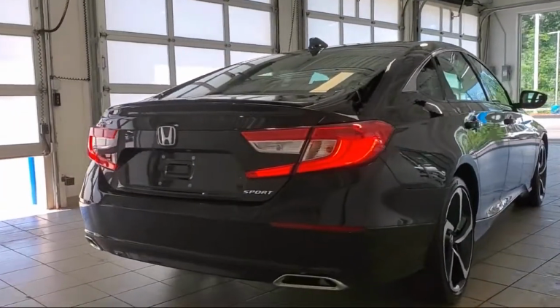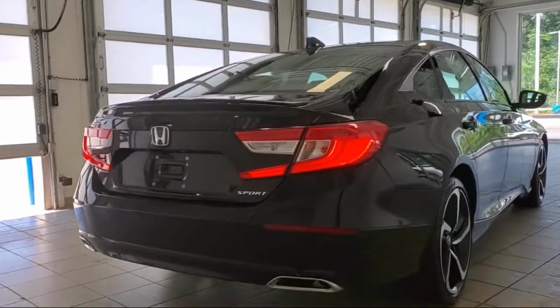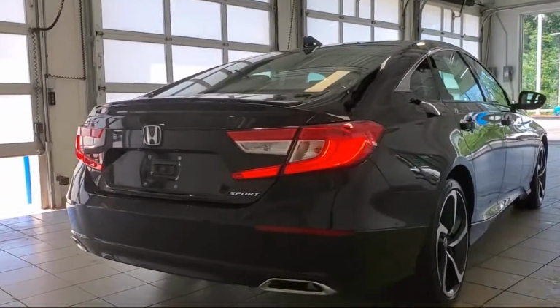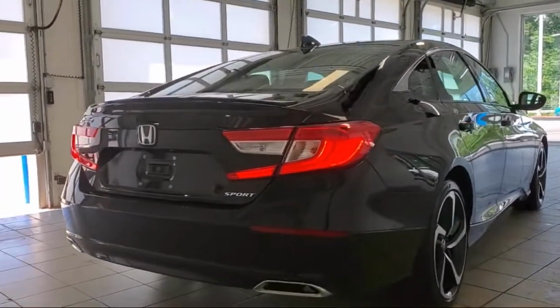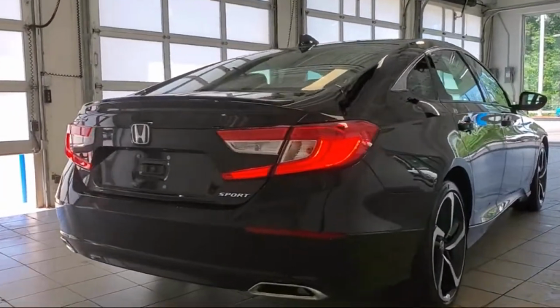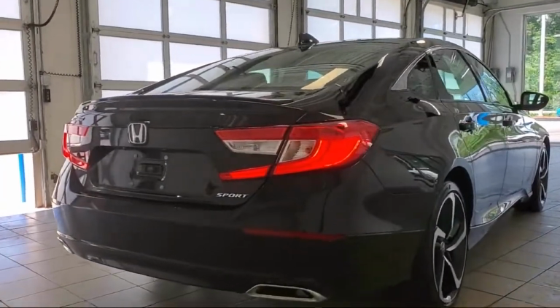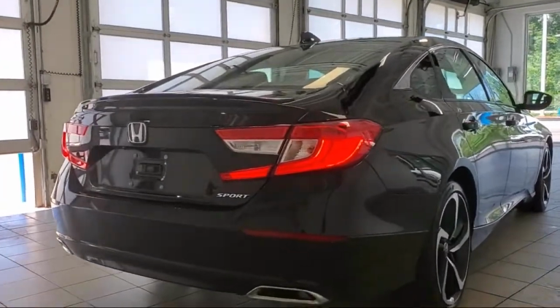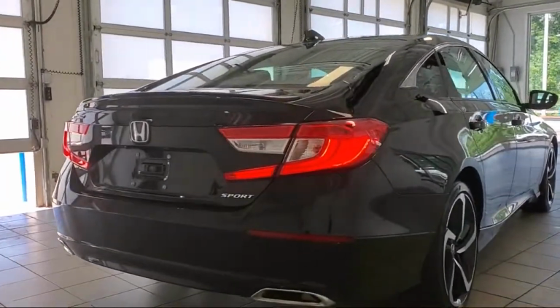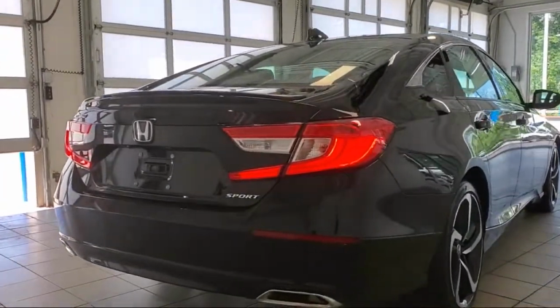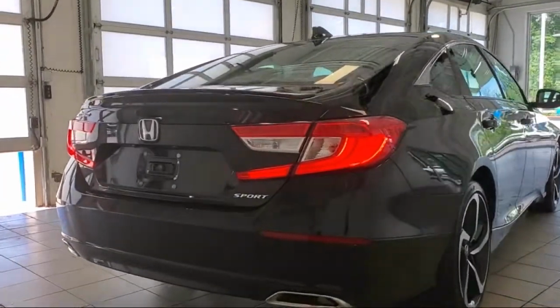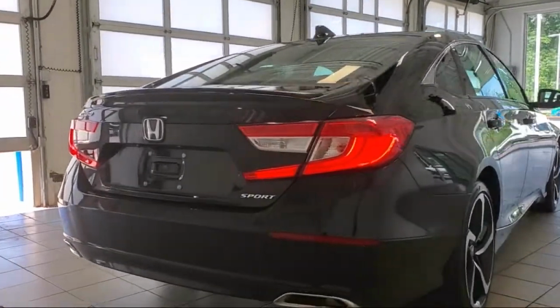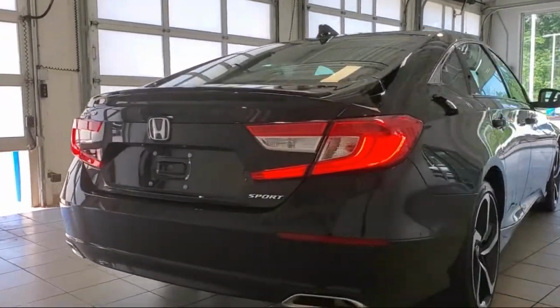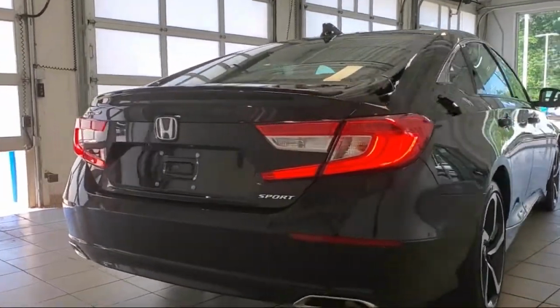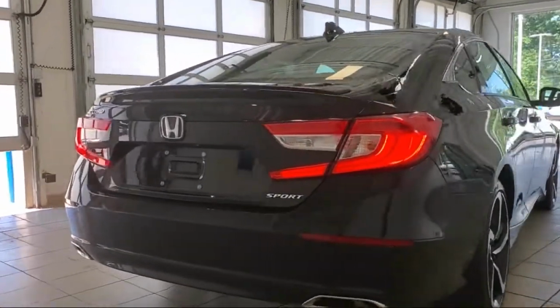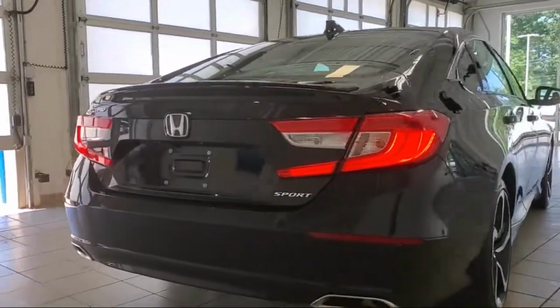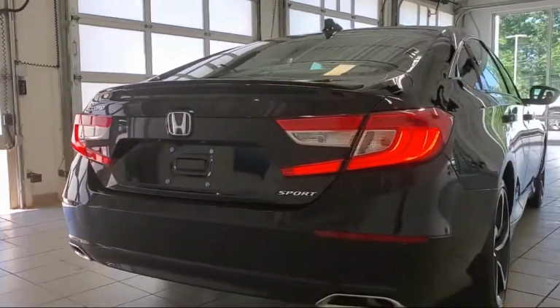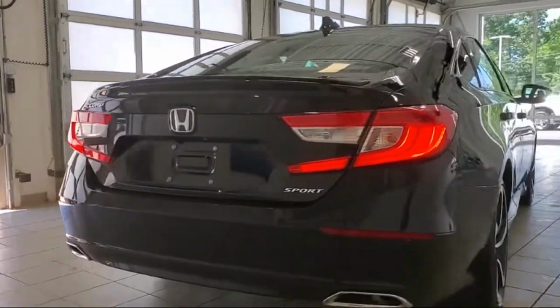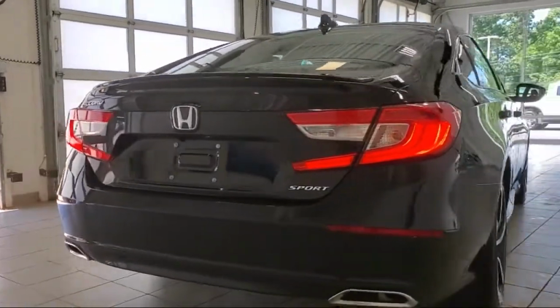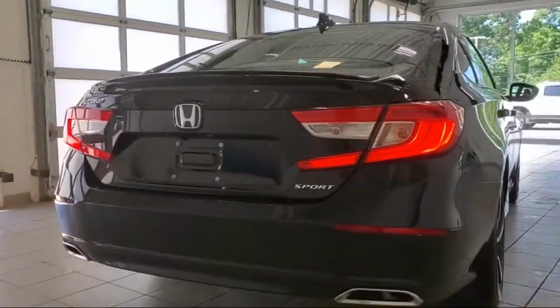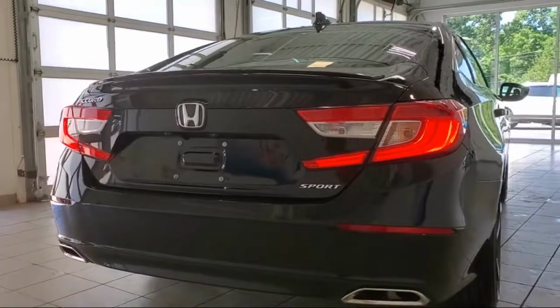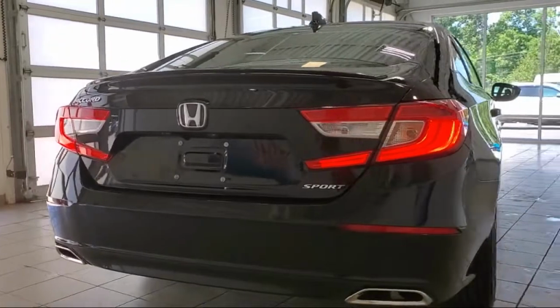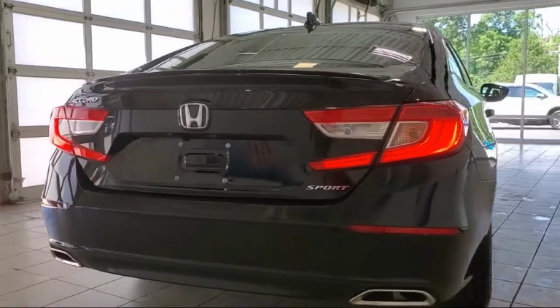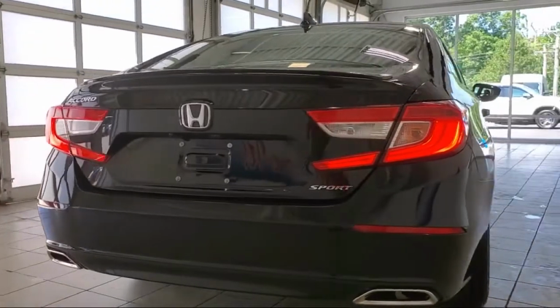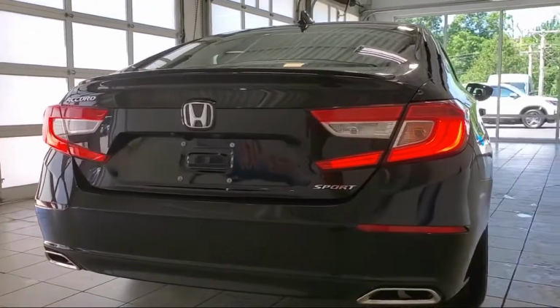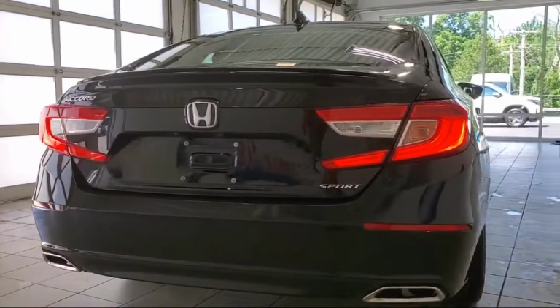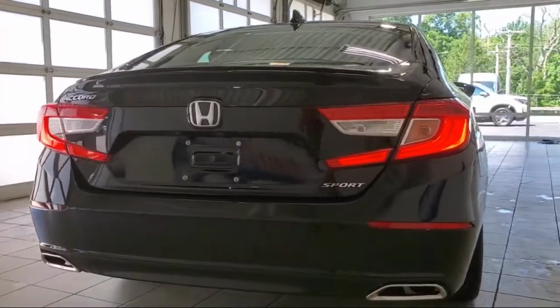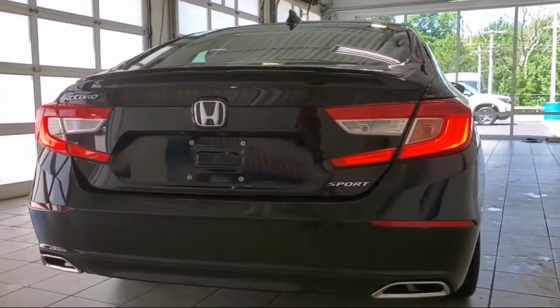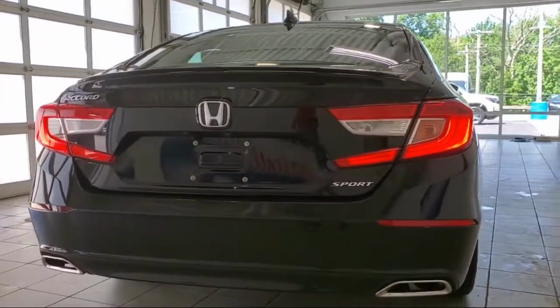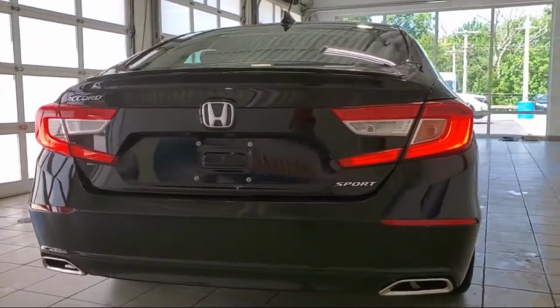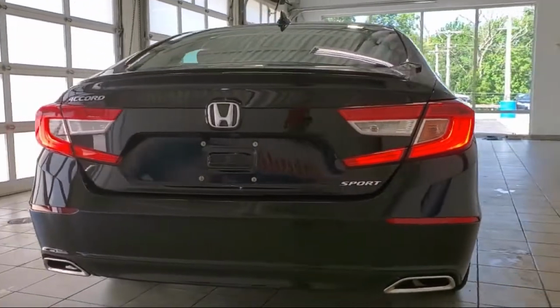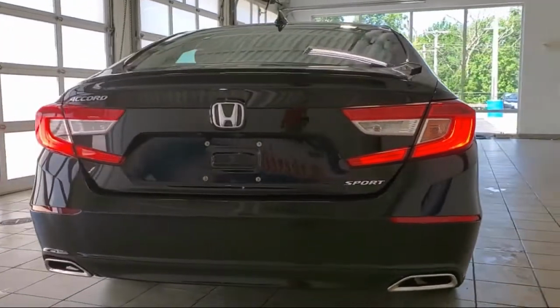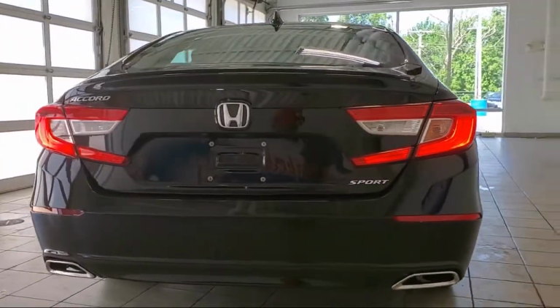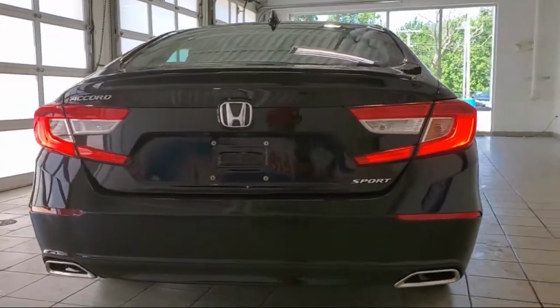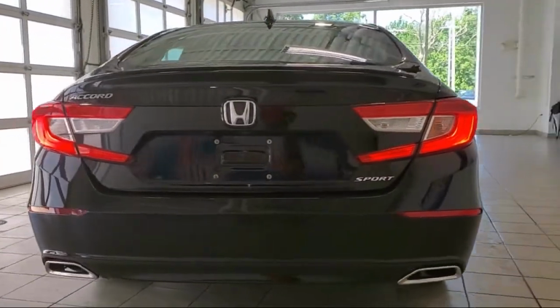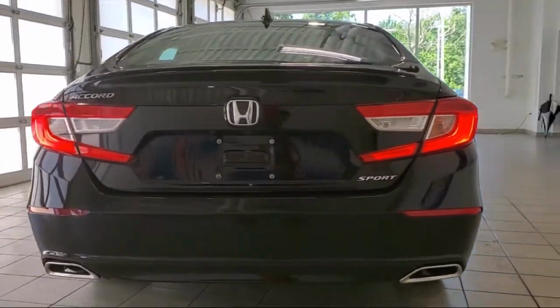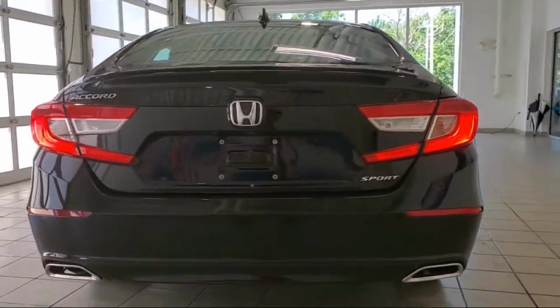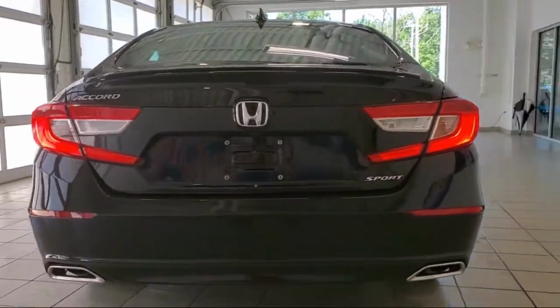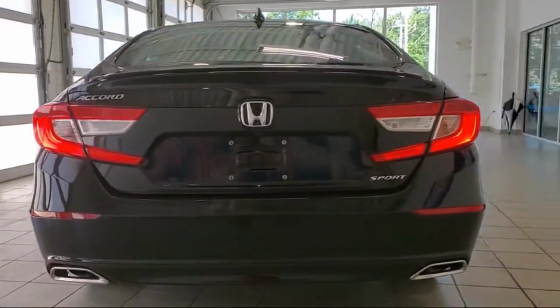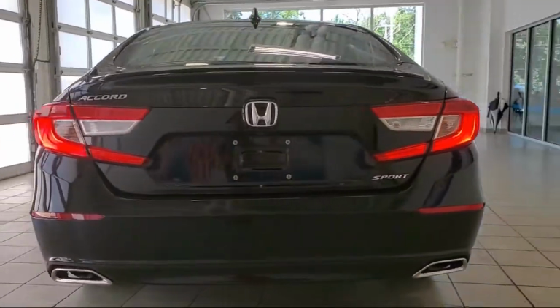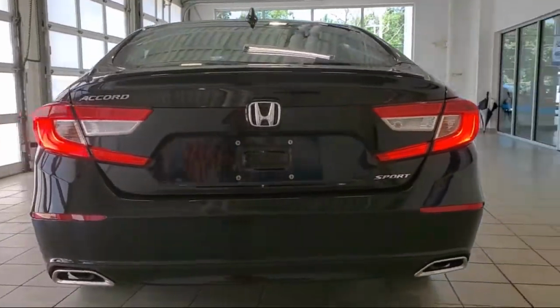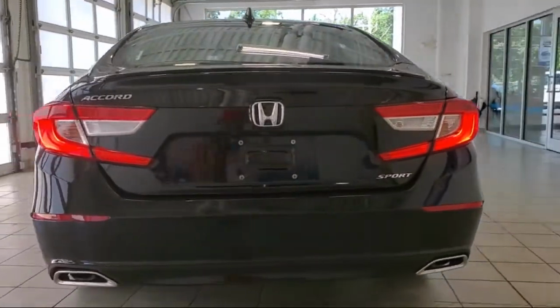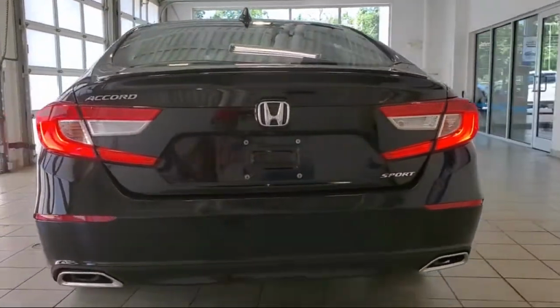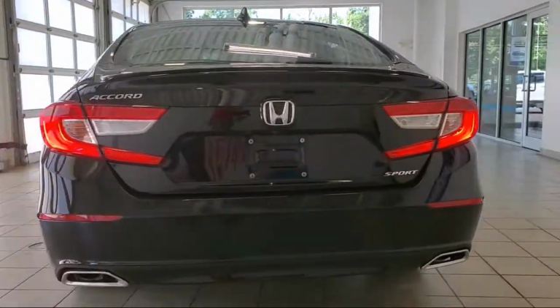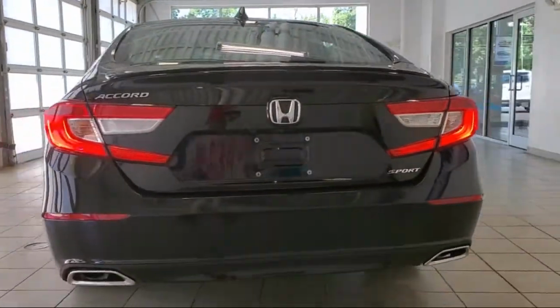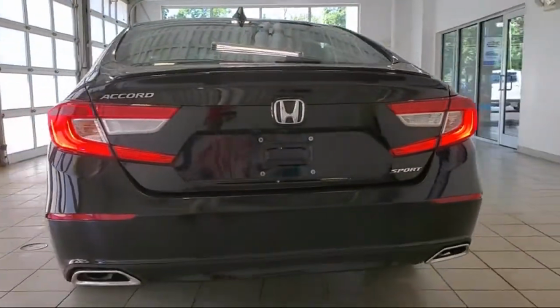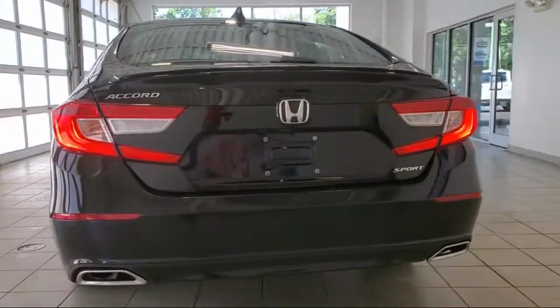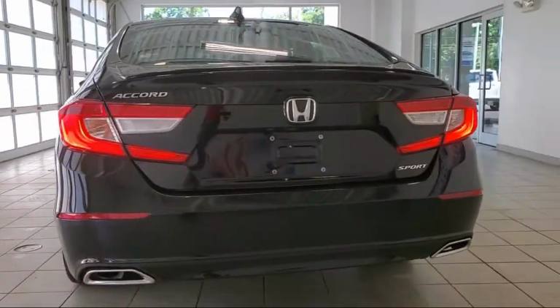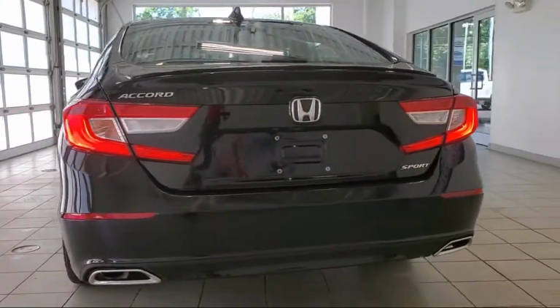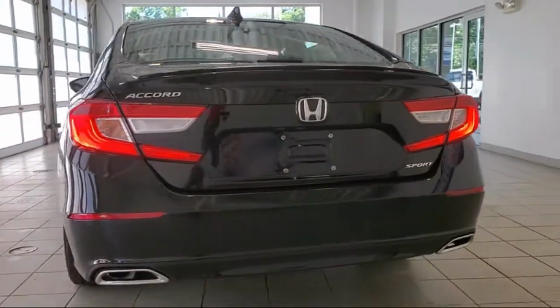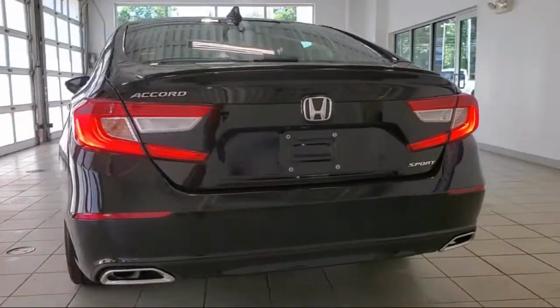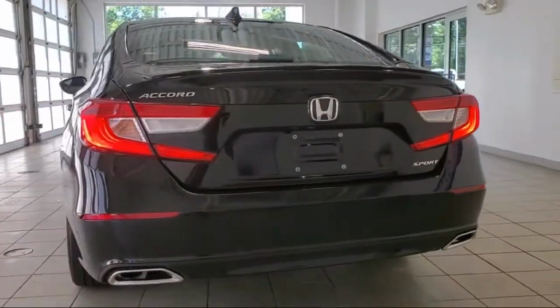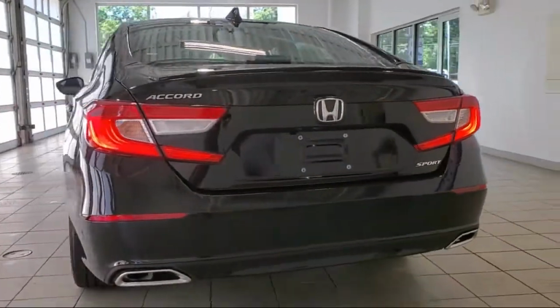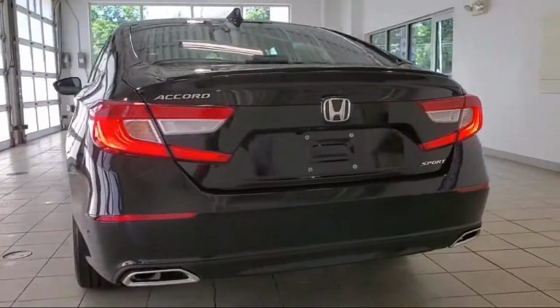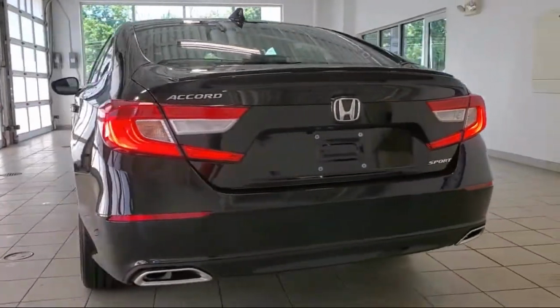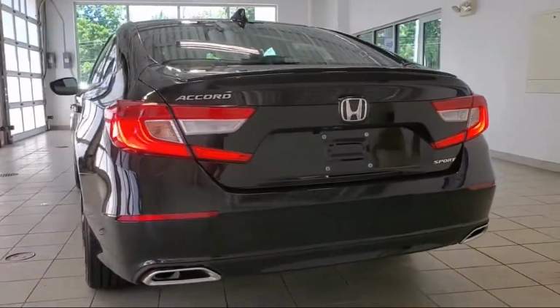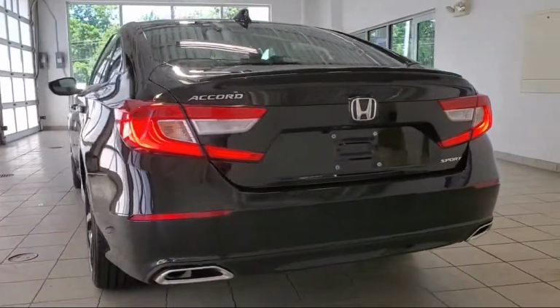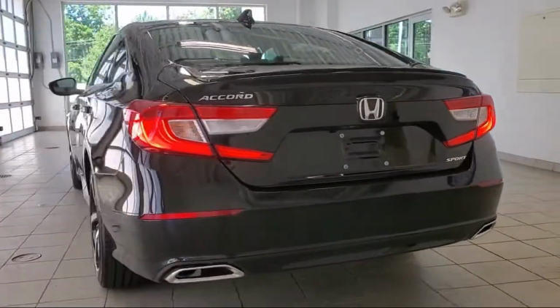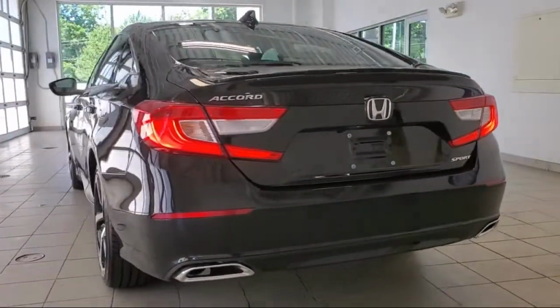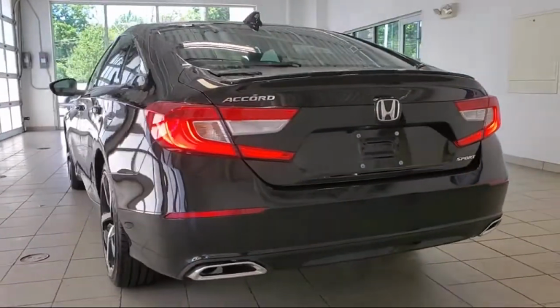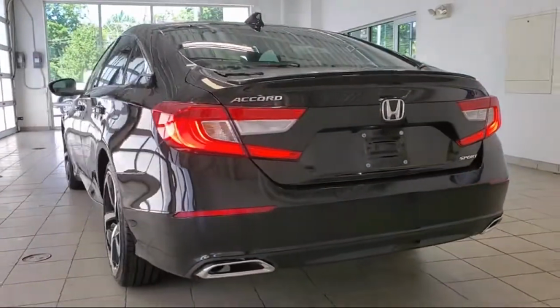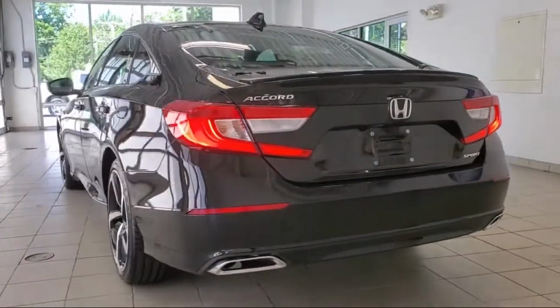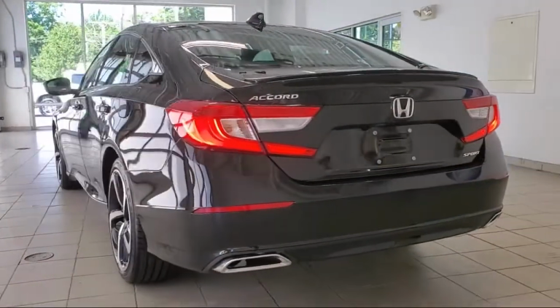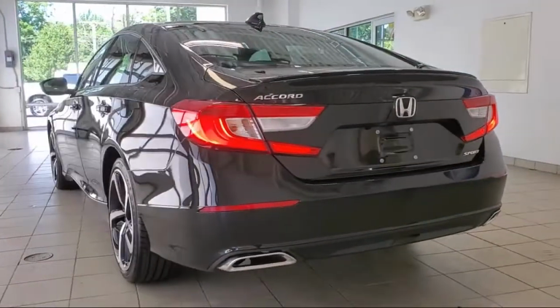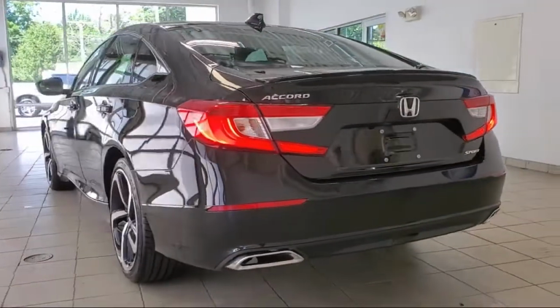Braking assist, pre-collision warning system with pedestrian detection, in-dash rear view, and much more.